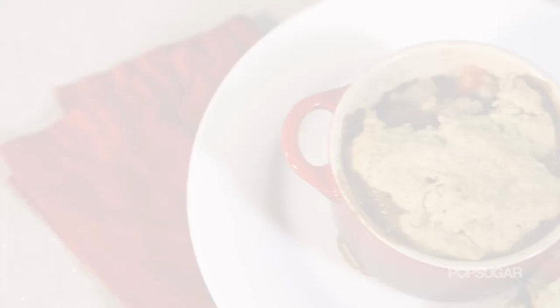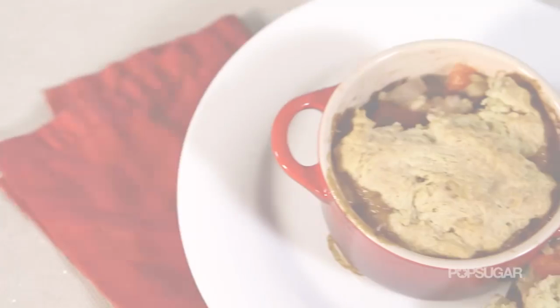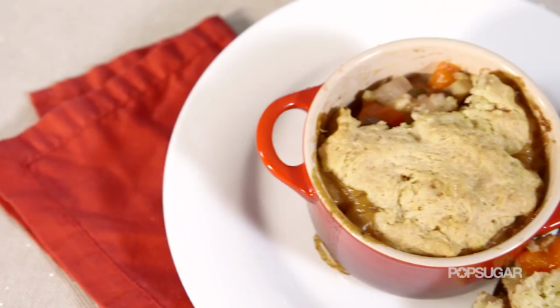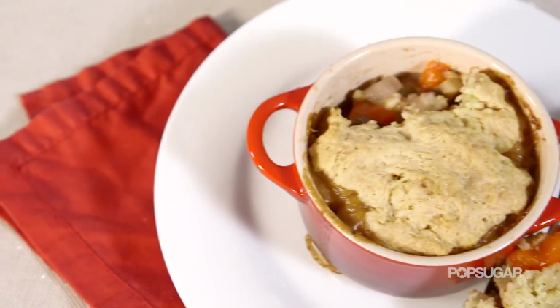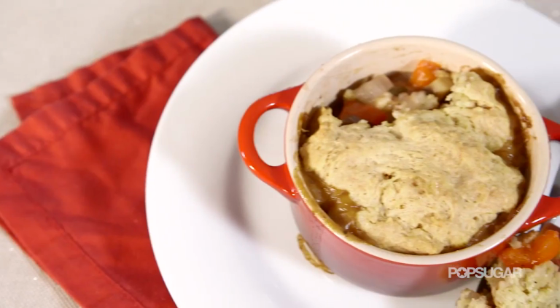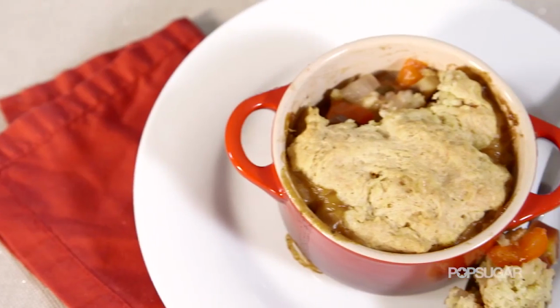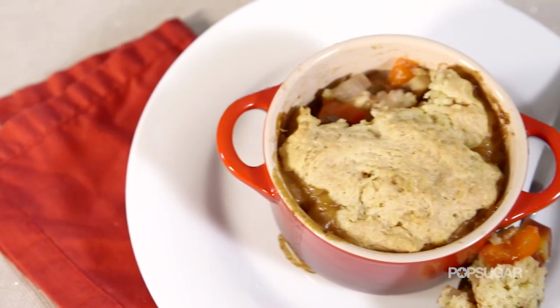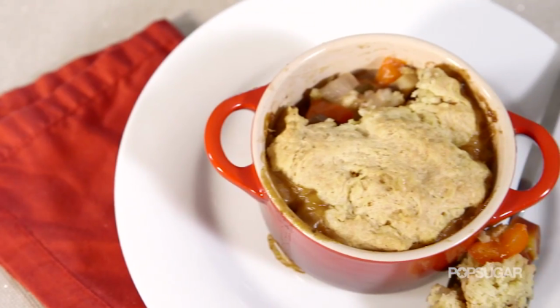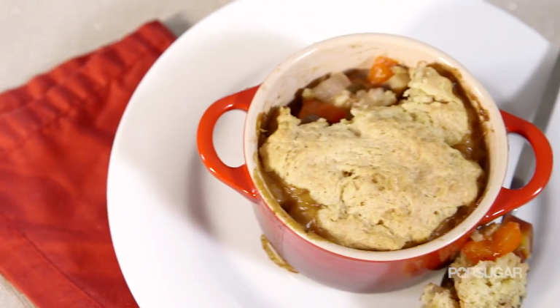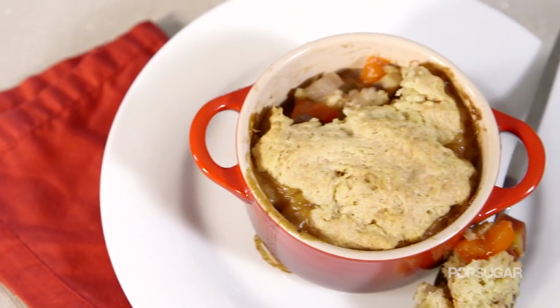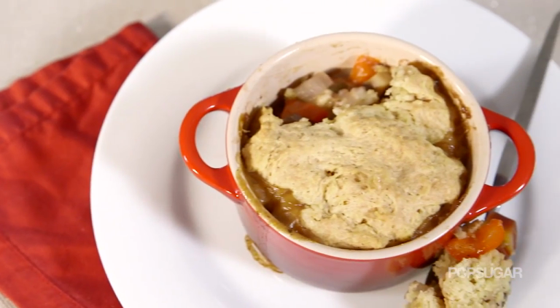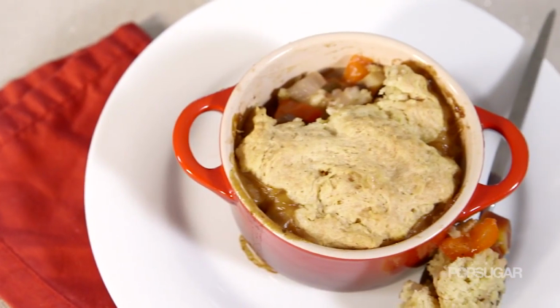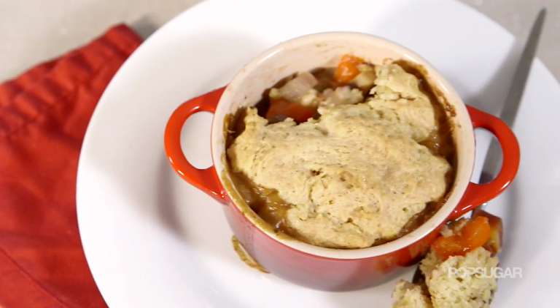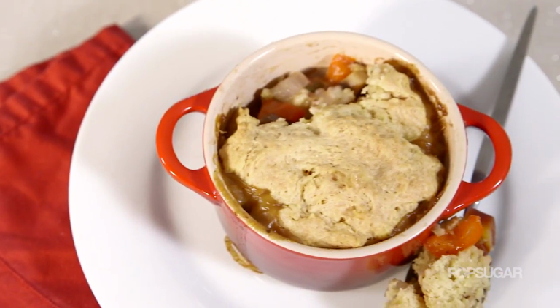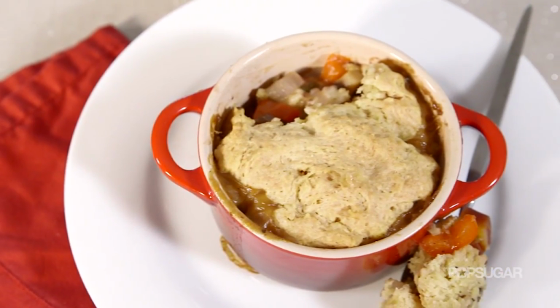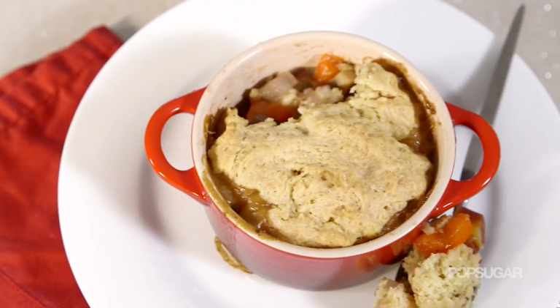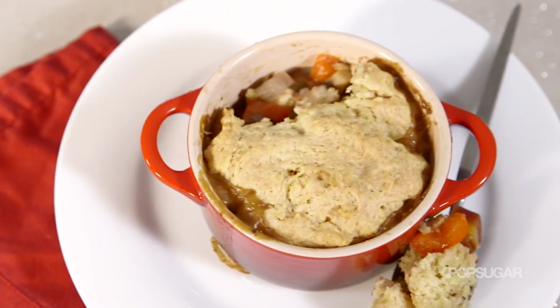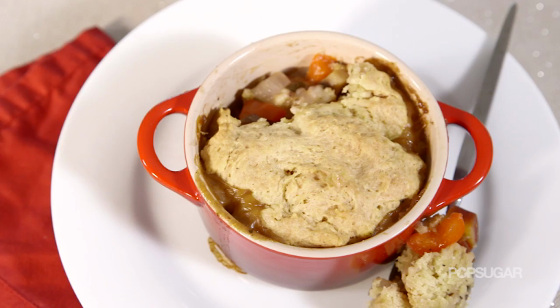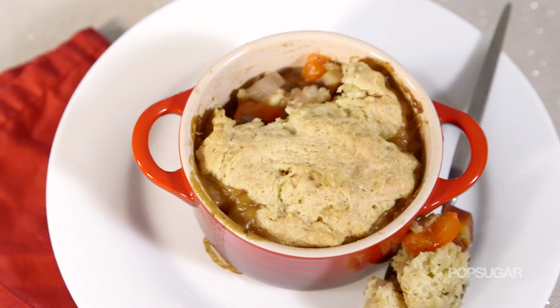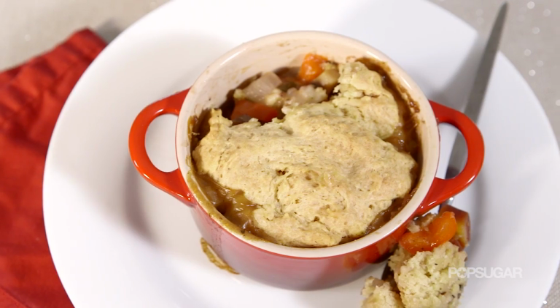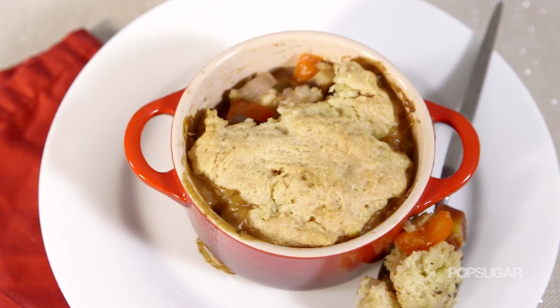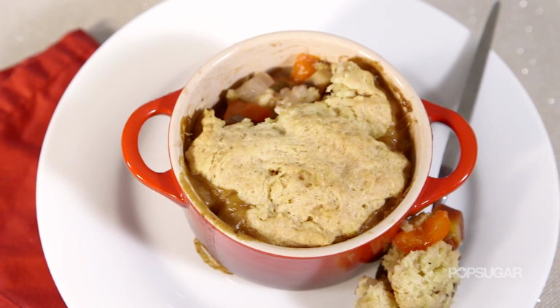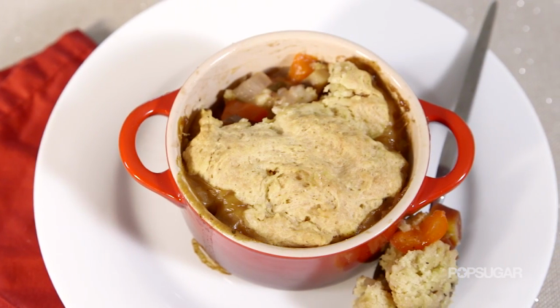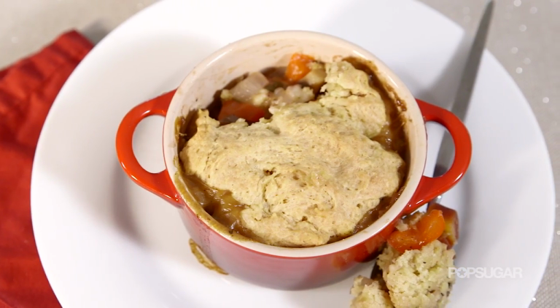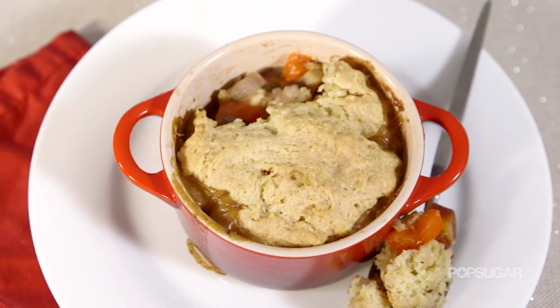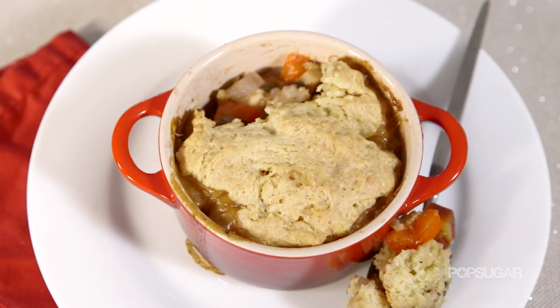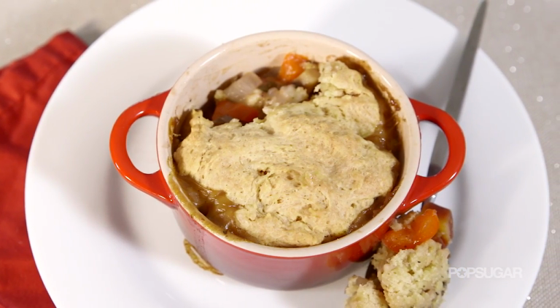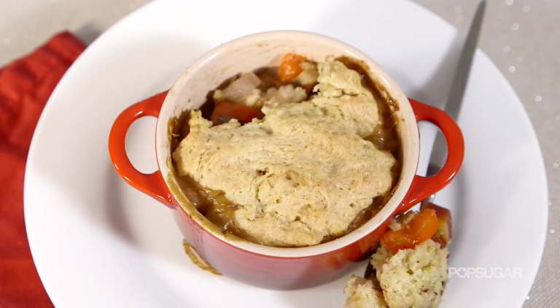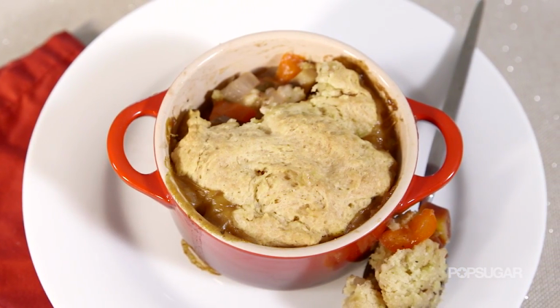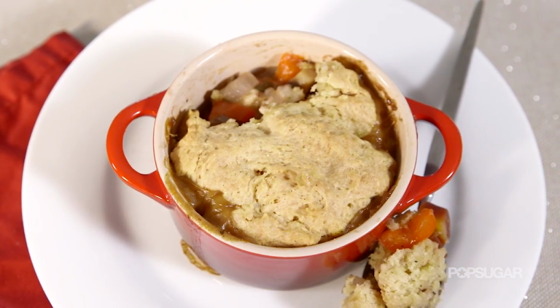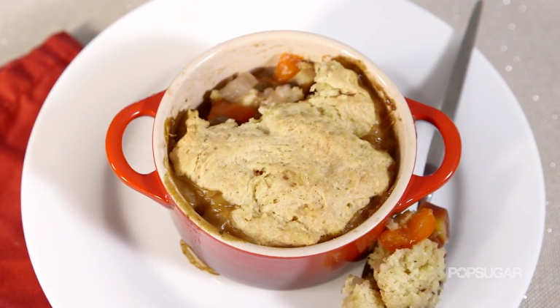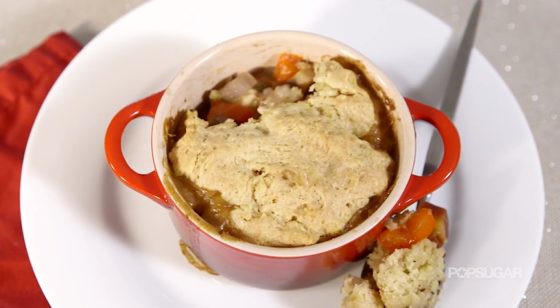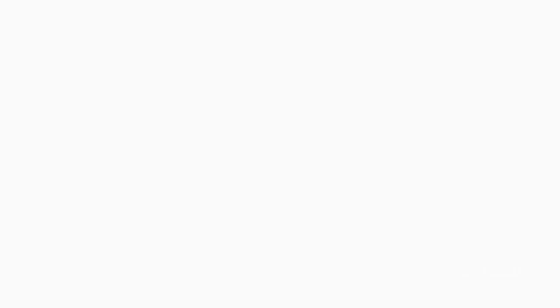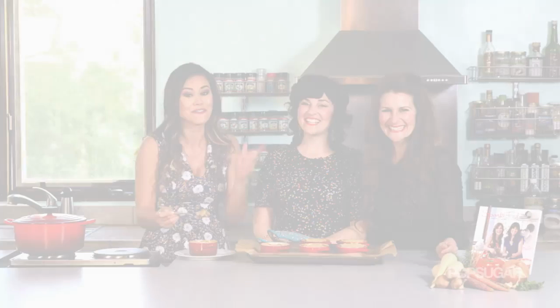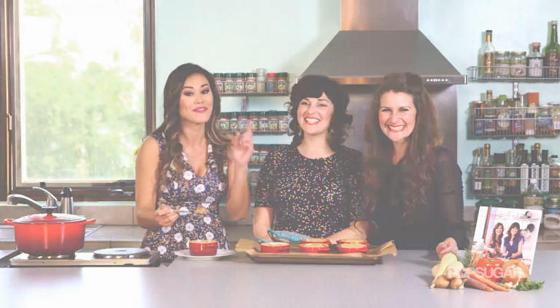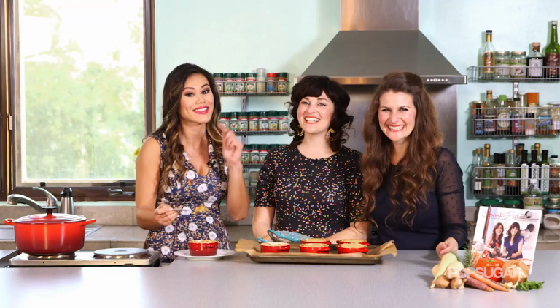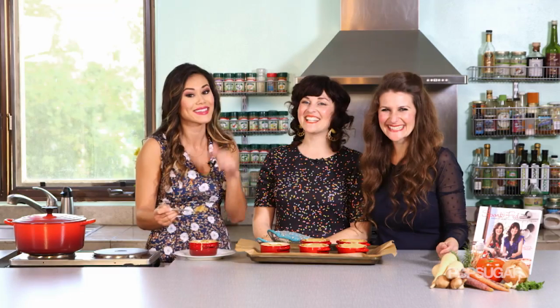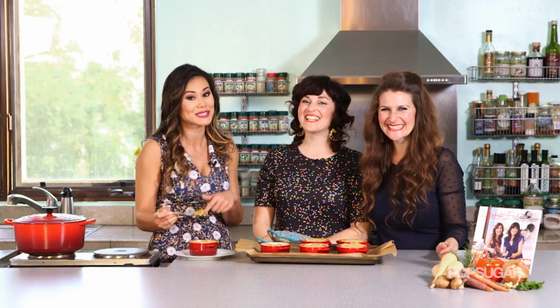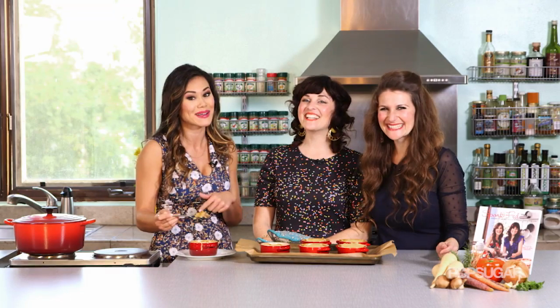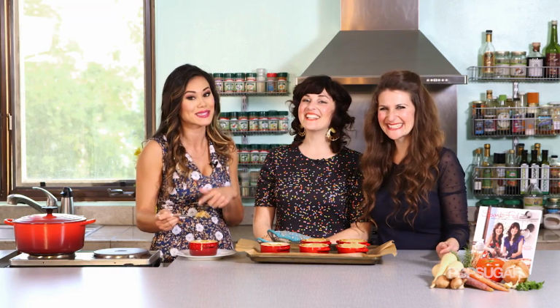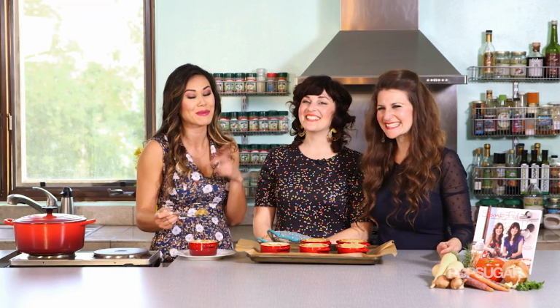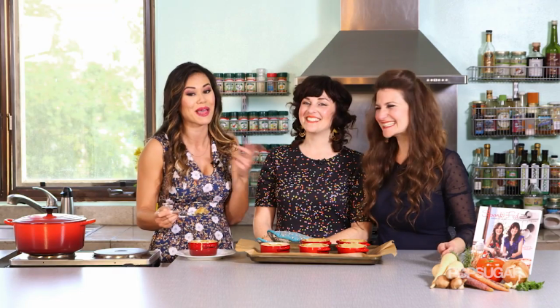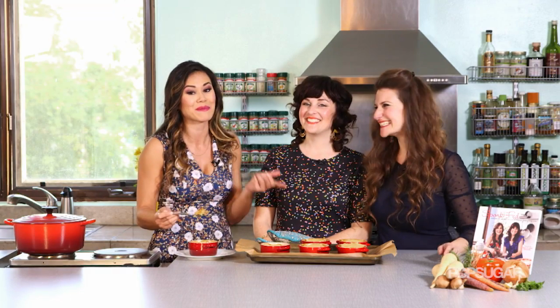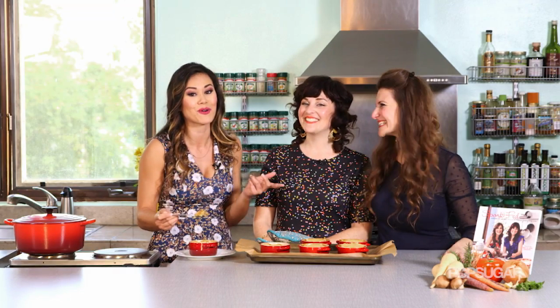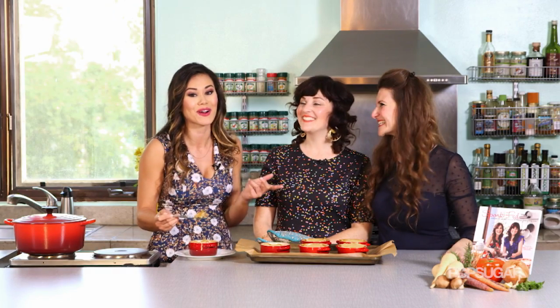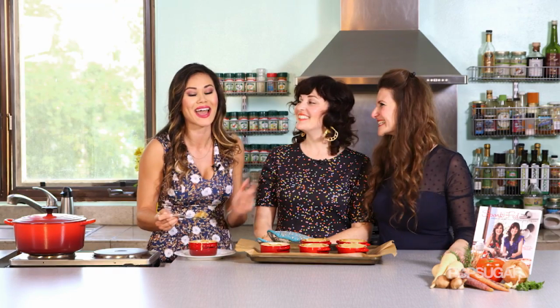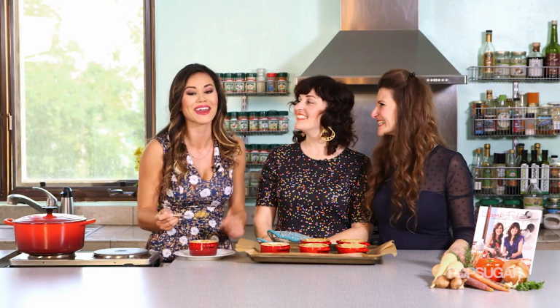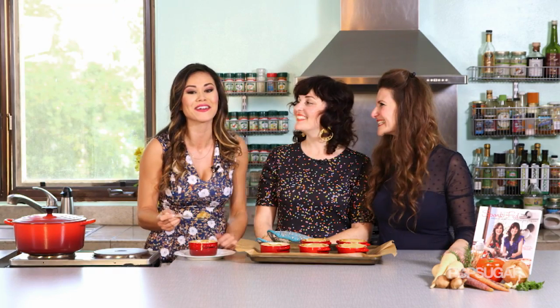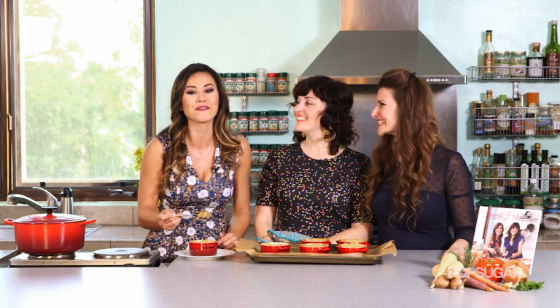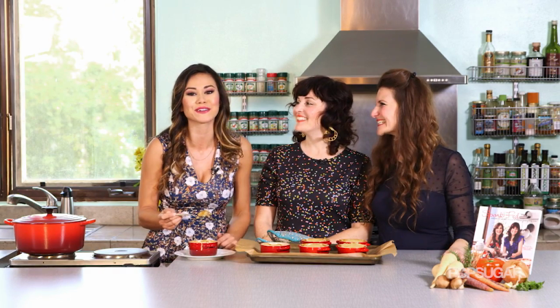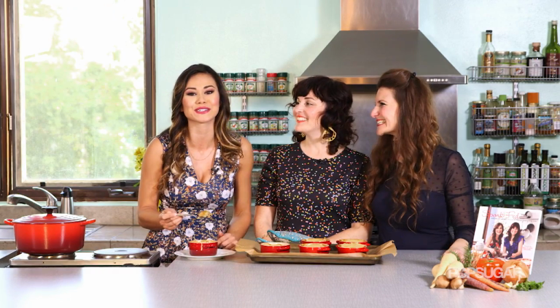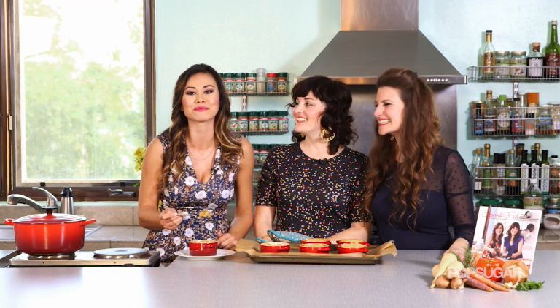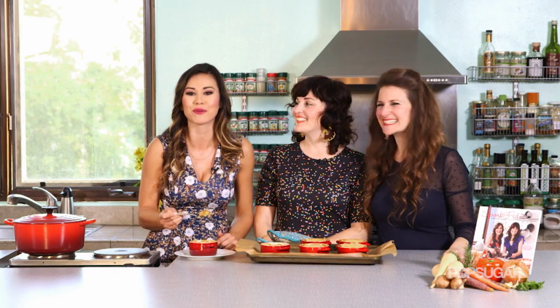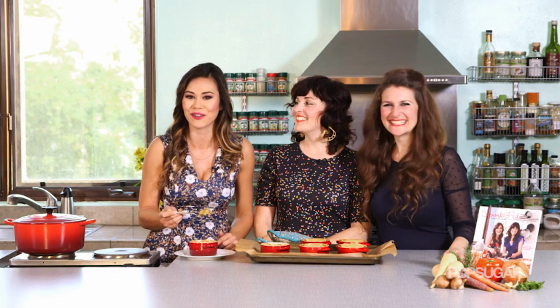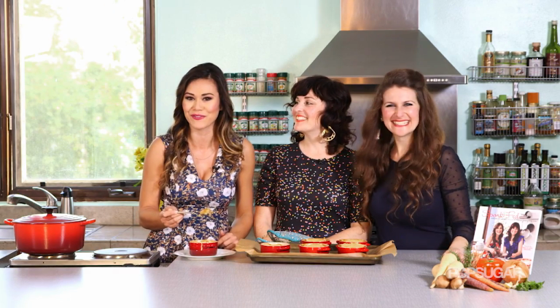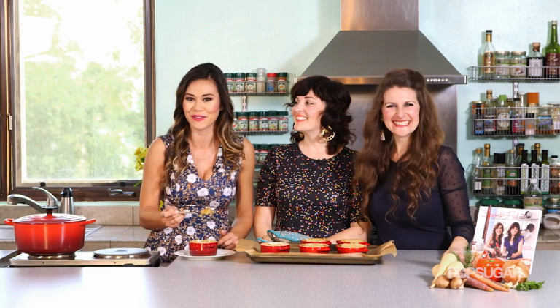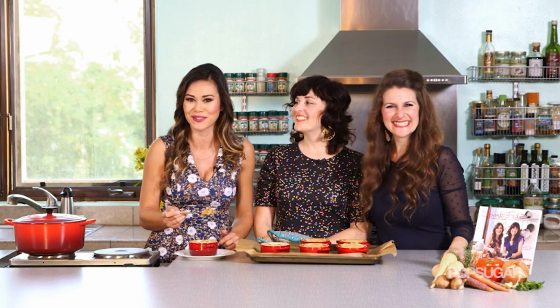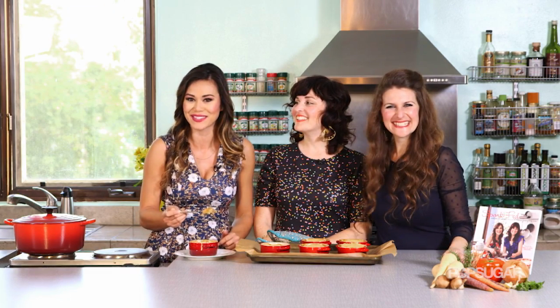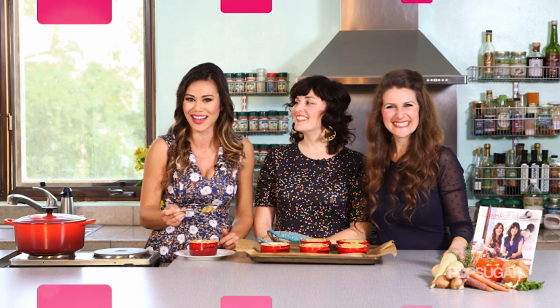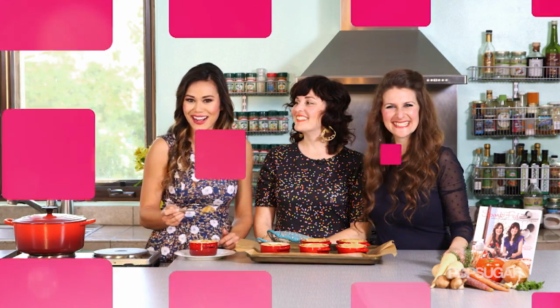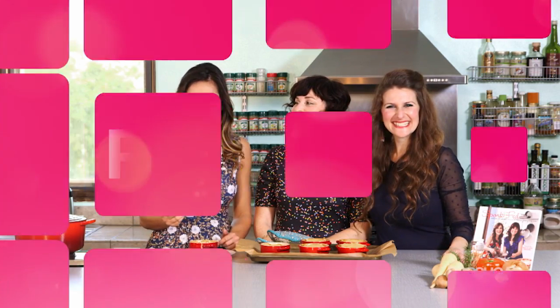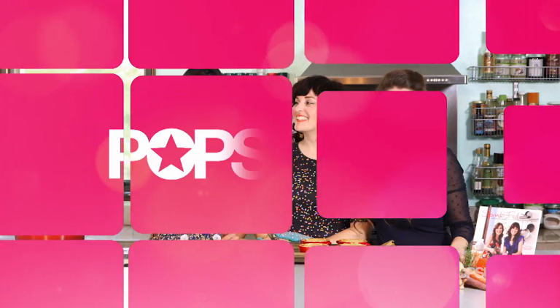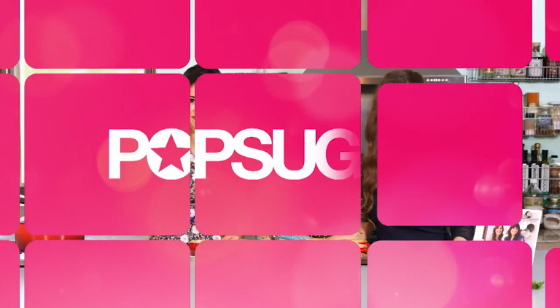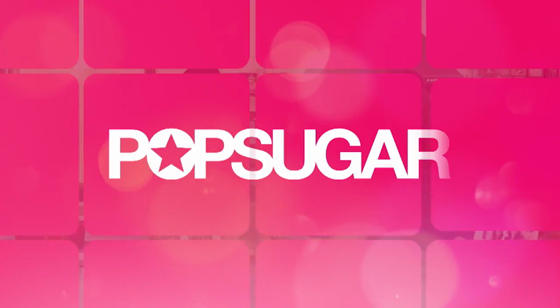Thank you so much for teaching me how to make this vegan pot pie. To find this recipe and more, head on over to sporkfoods.com.